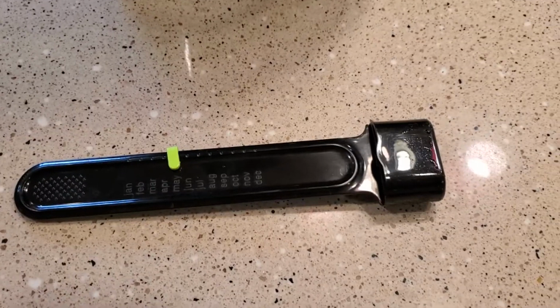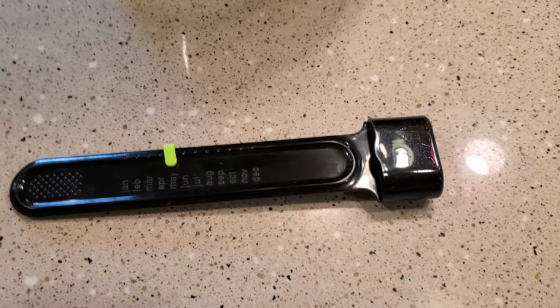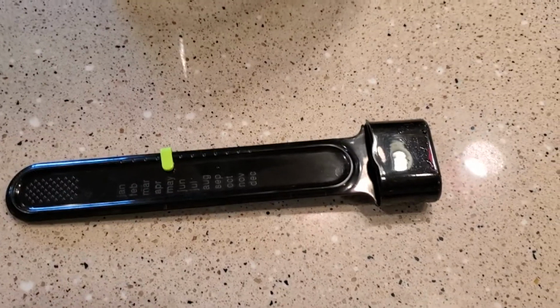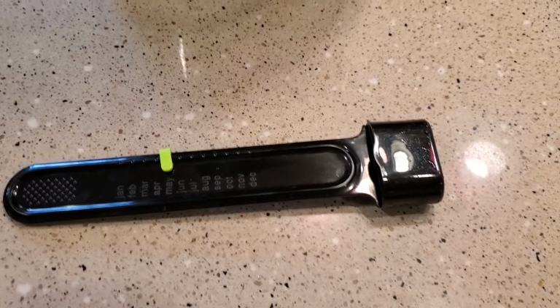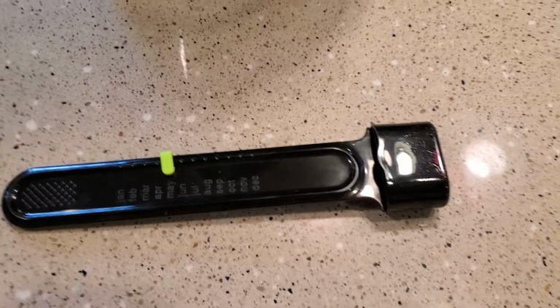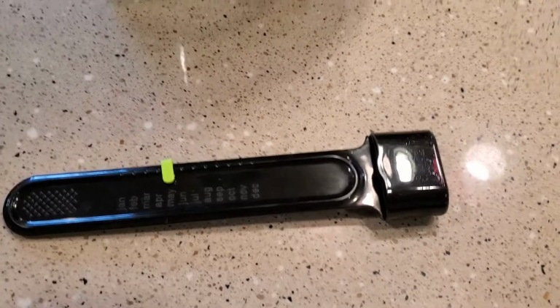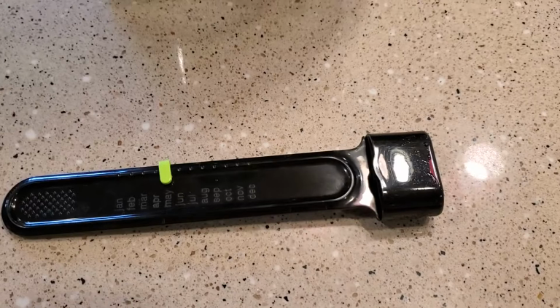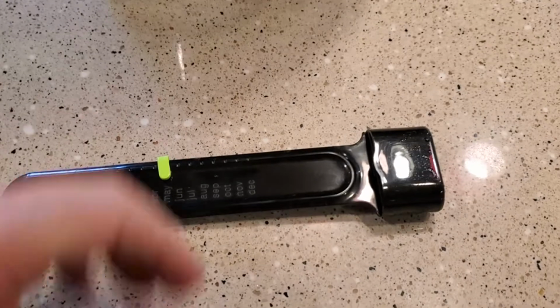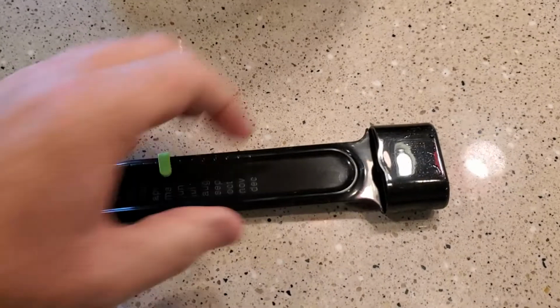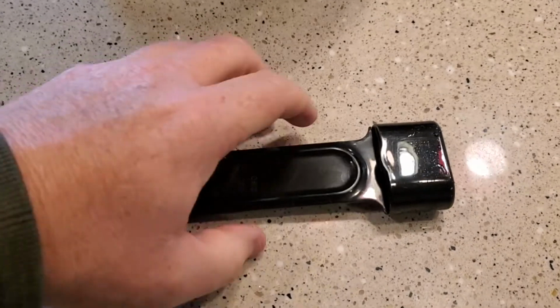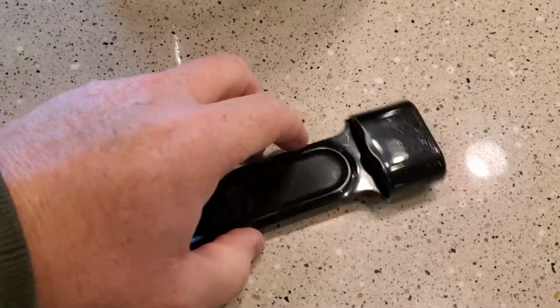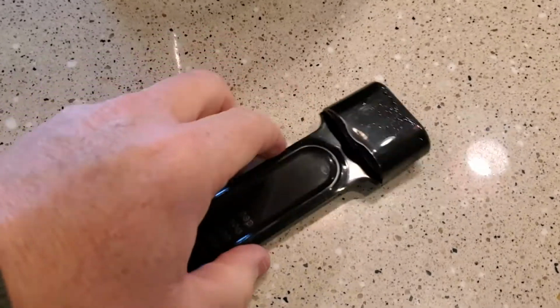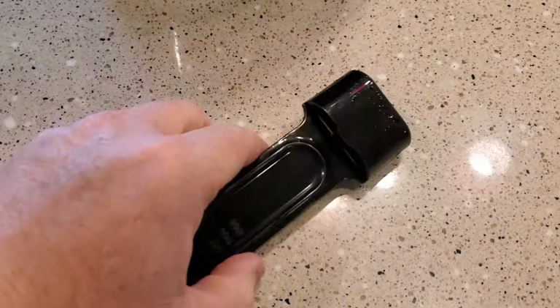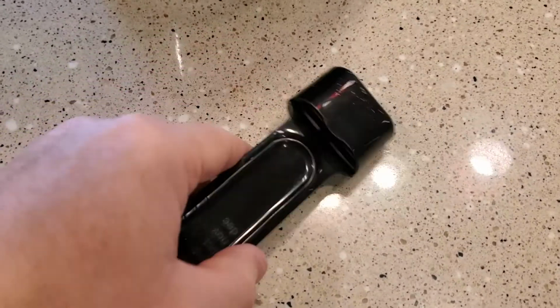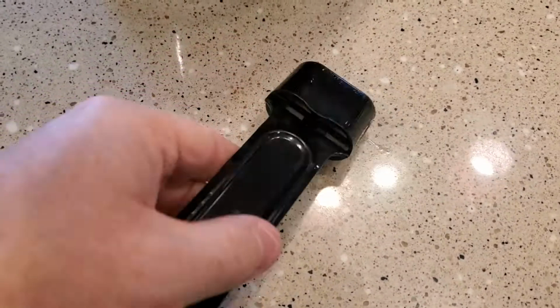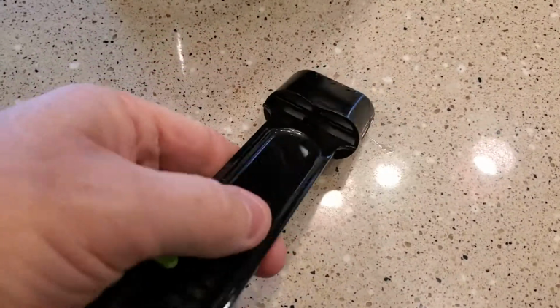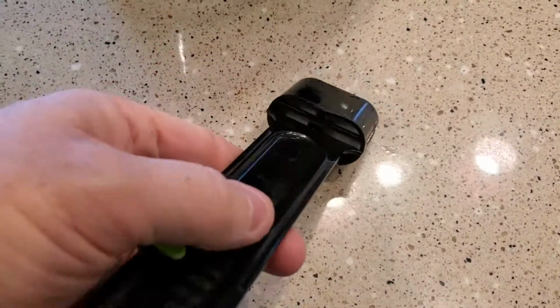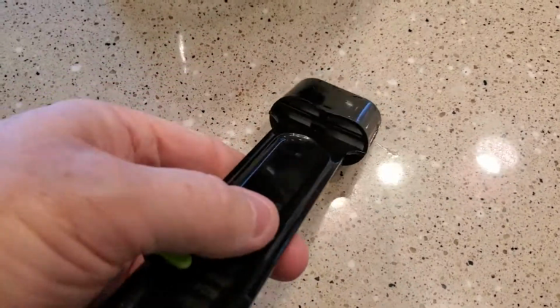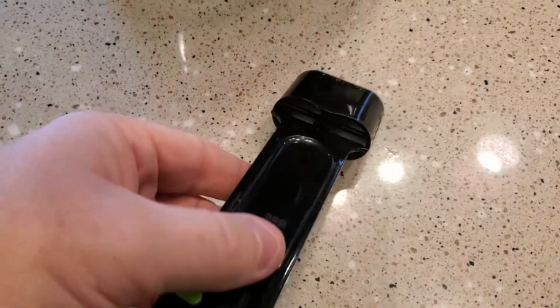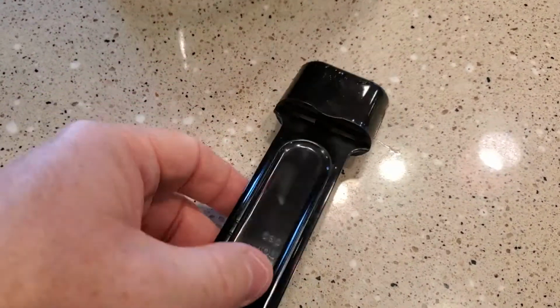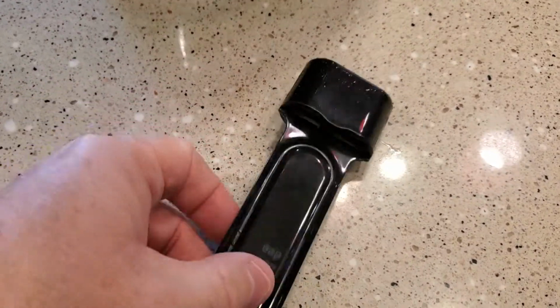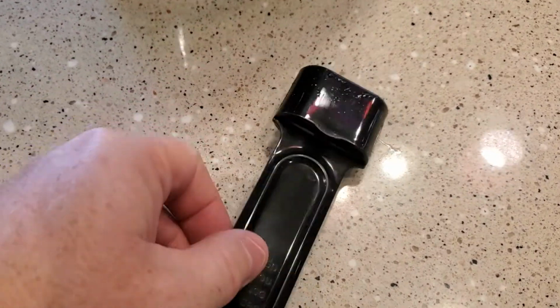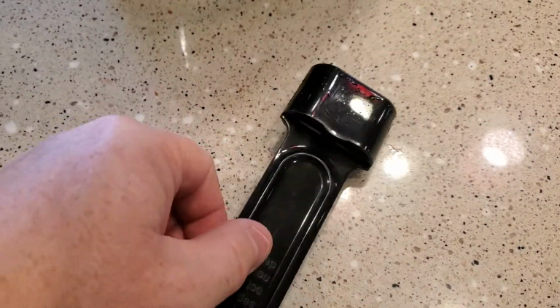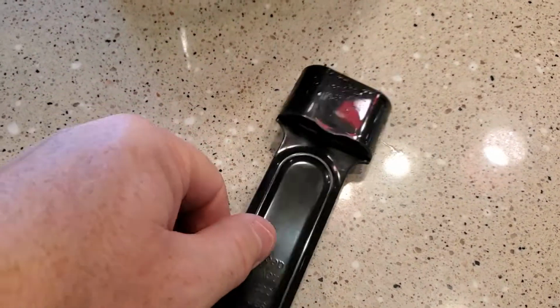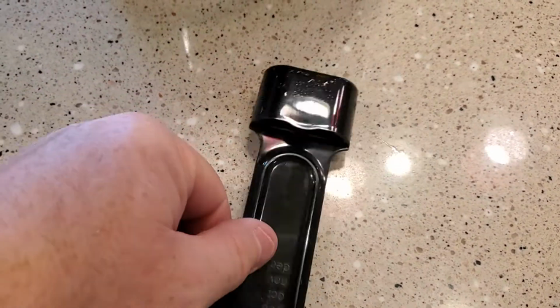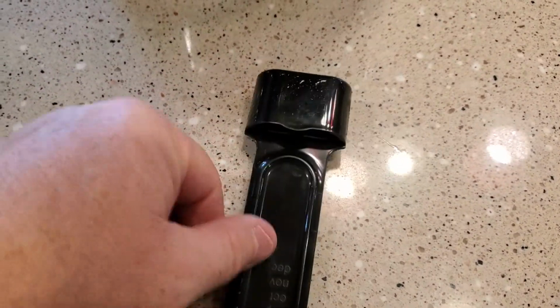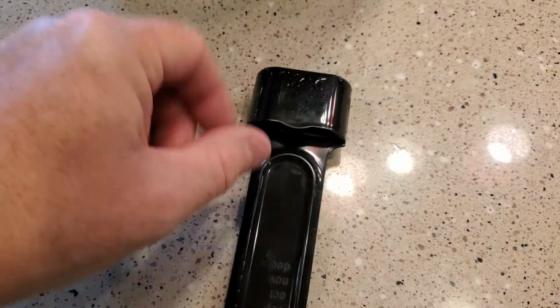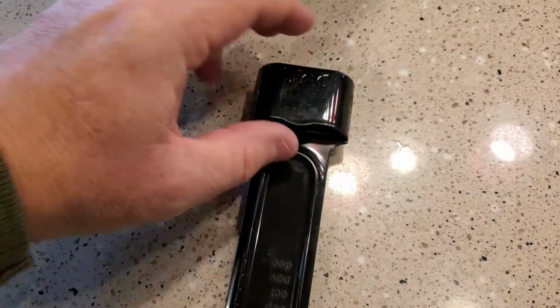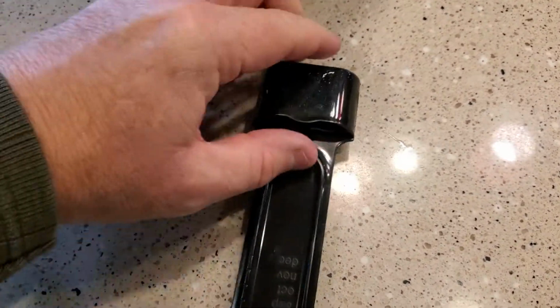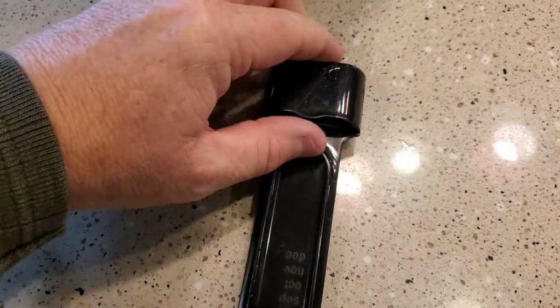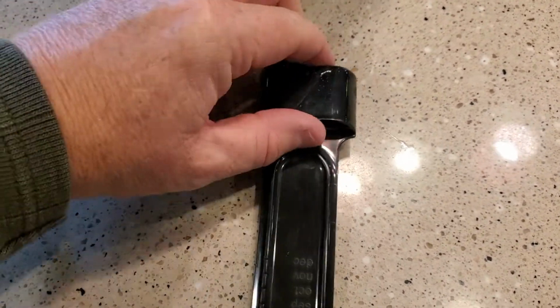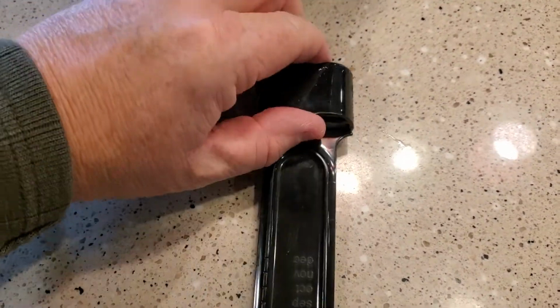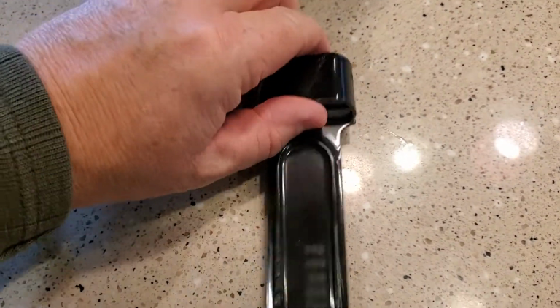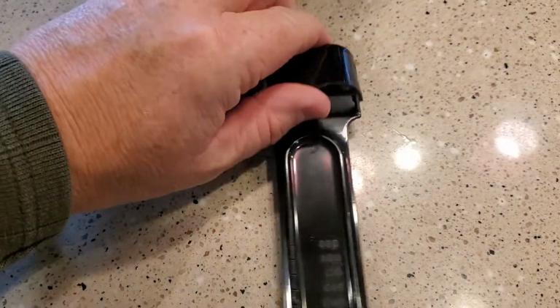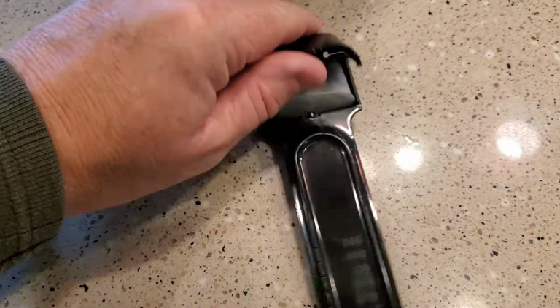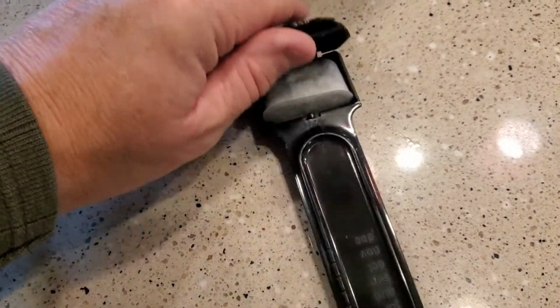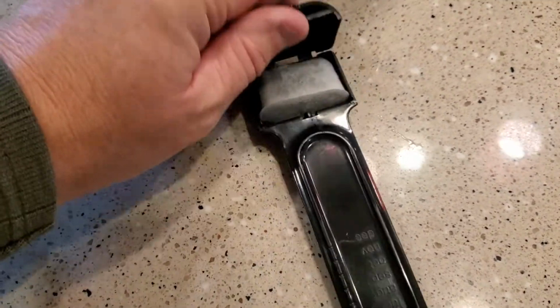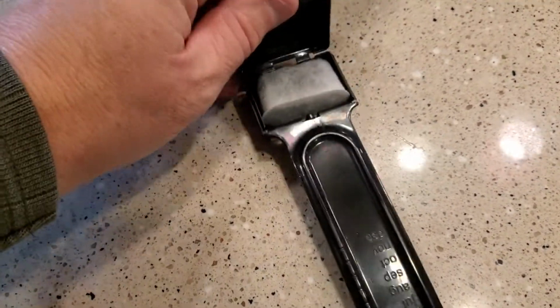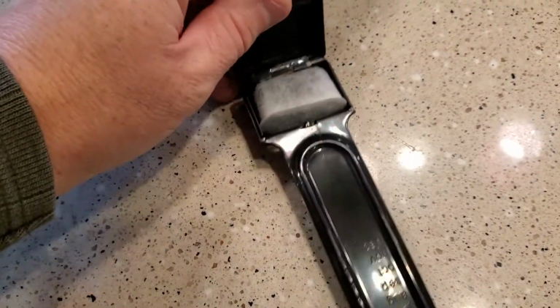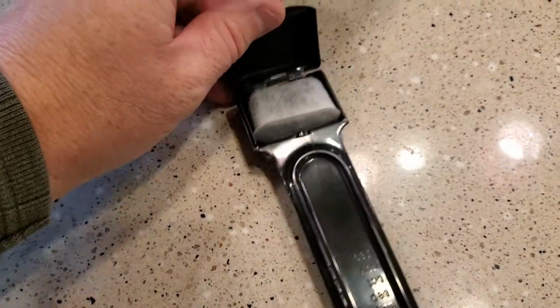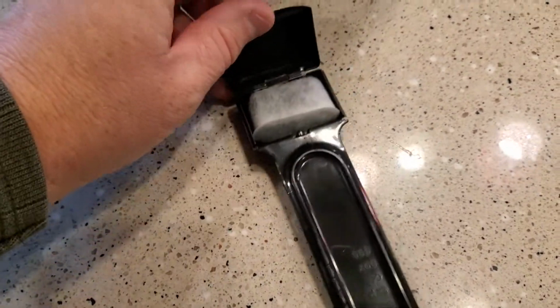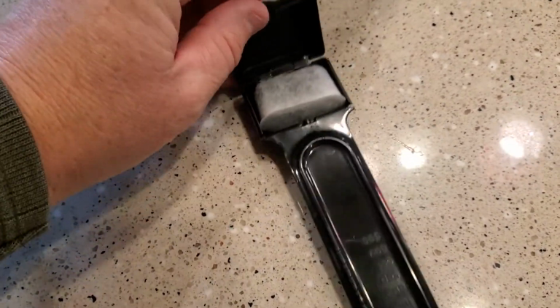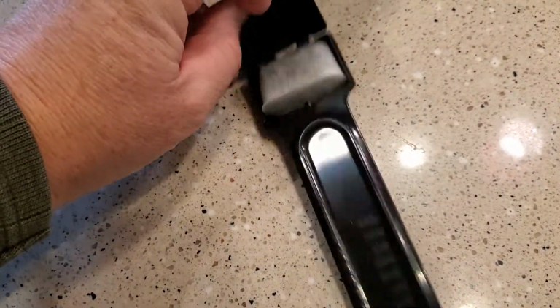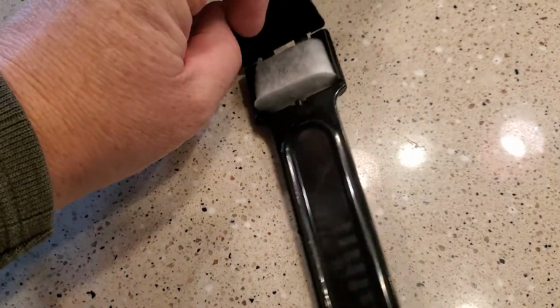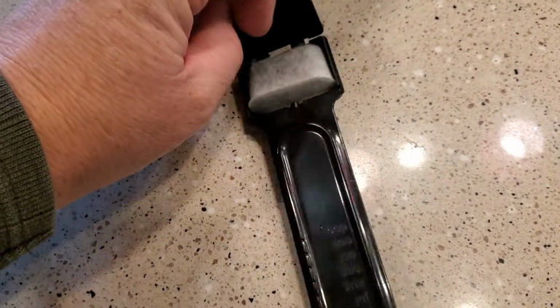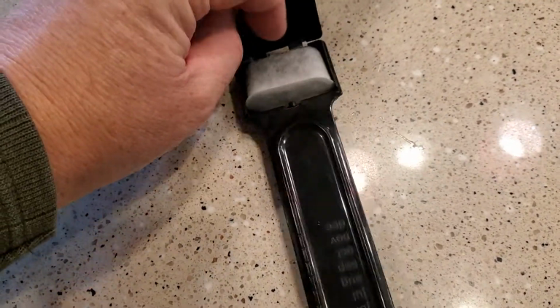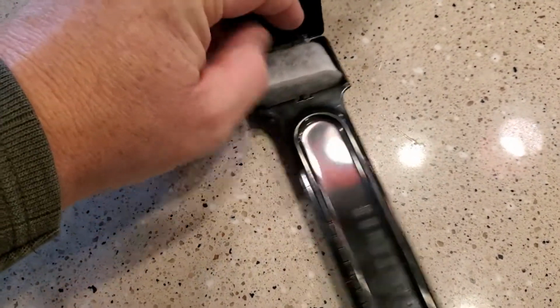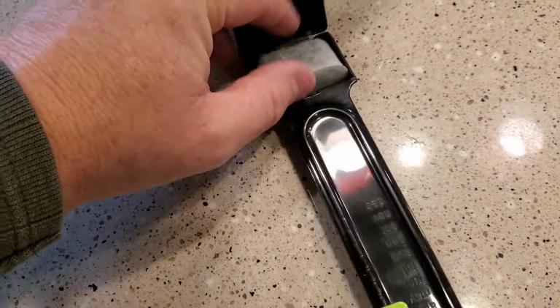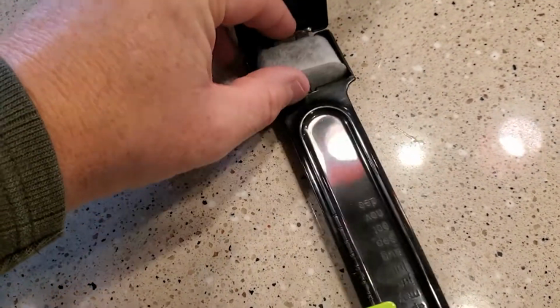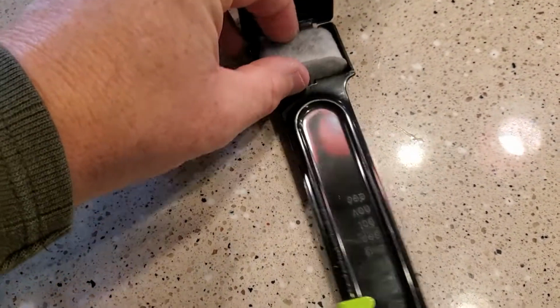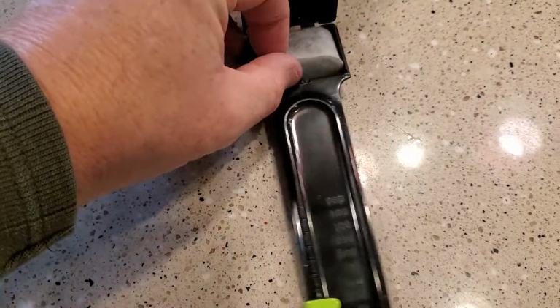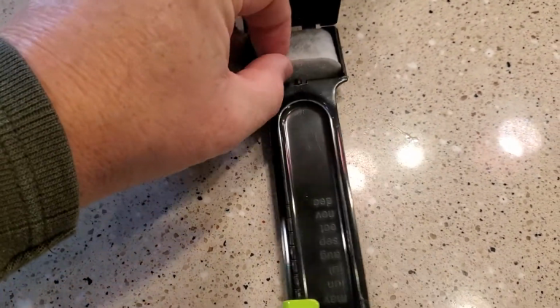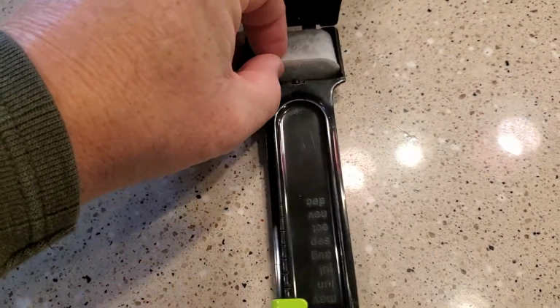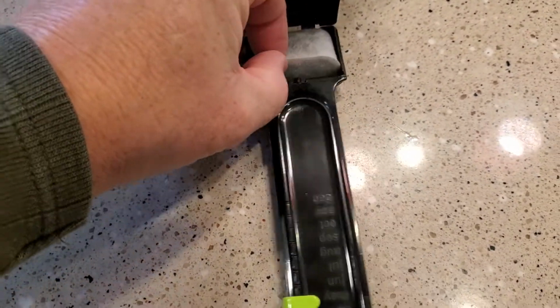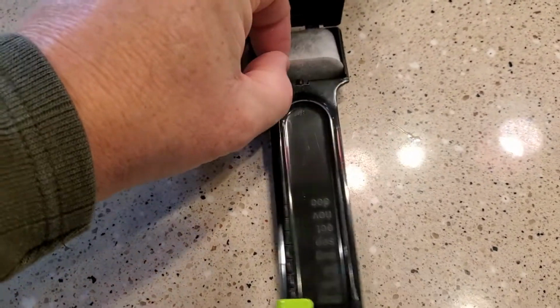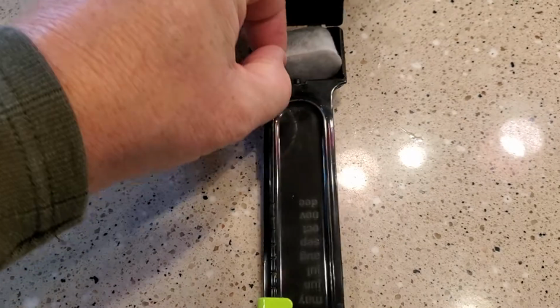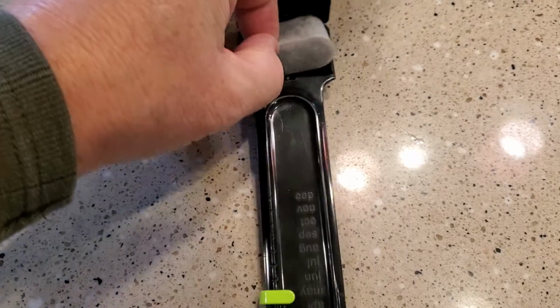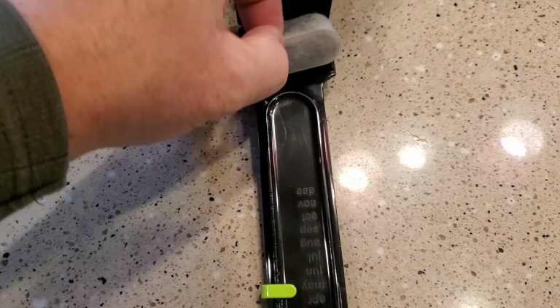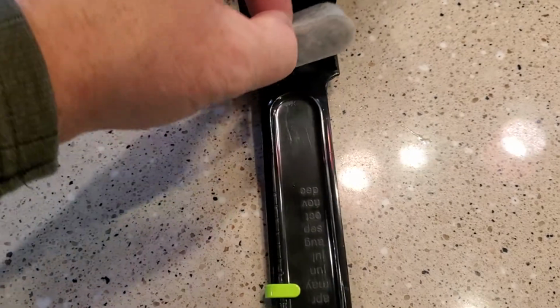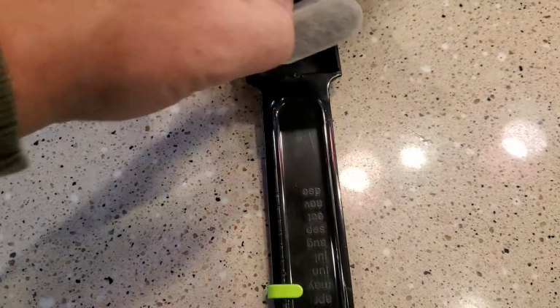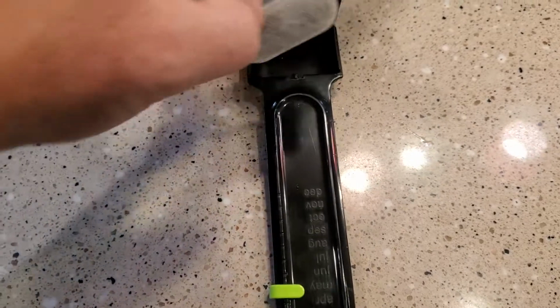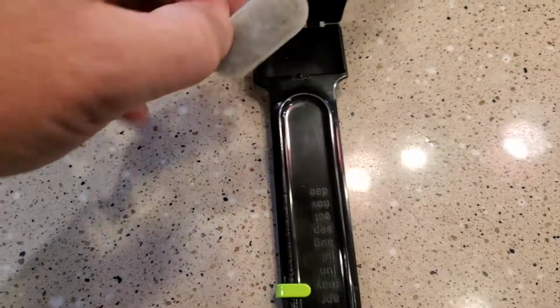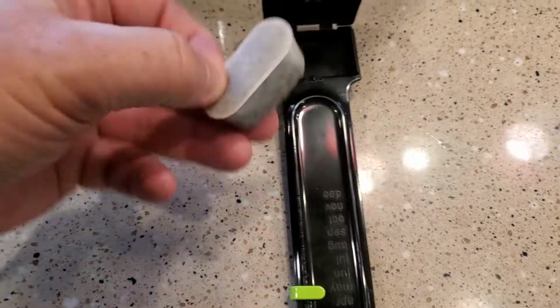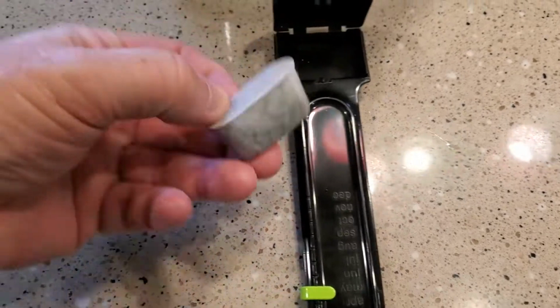To replace it, you're just gonna find one side is gonna pivot open — it's this side — and there's the charcoal filter.